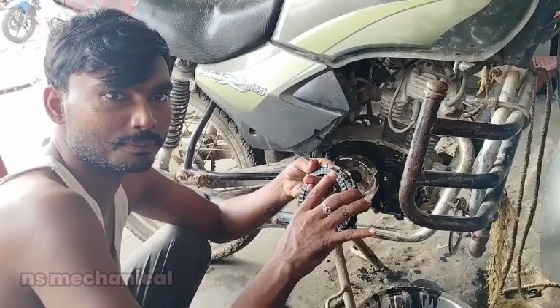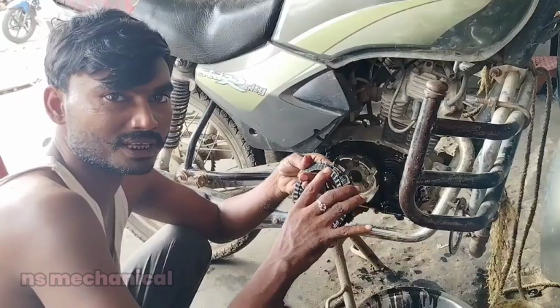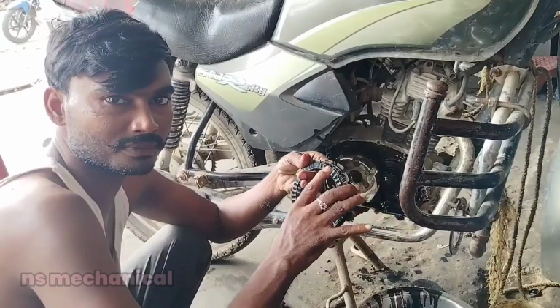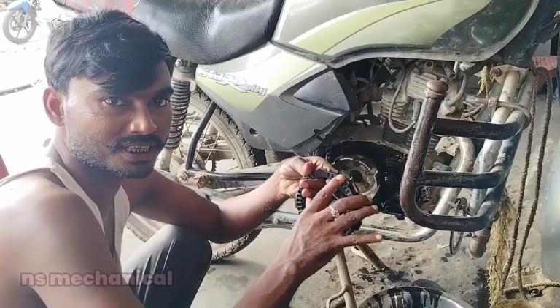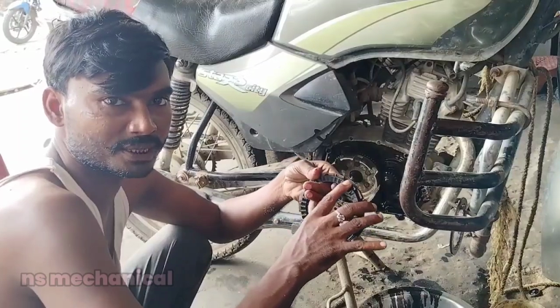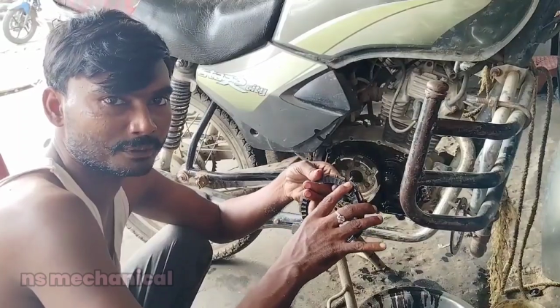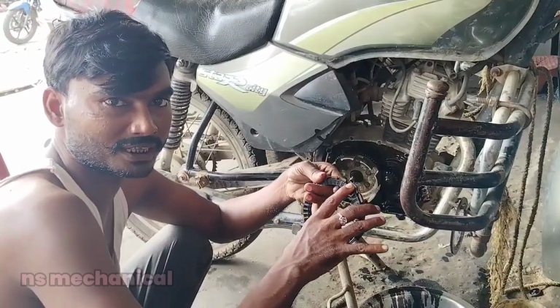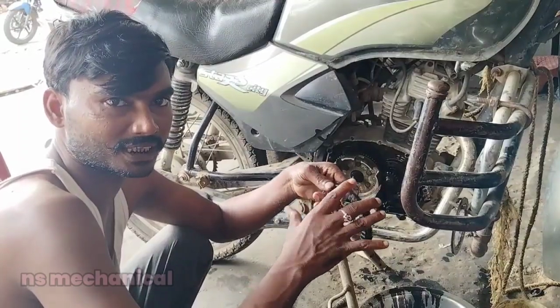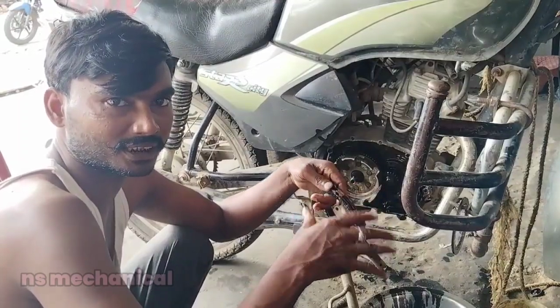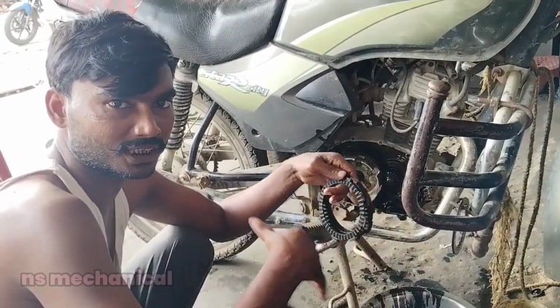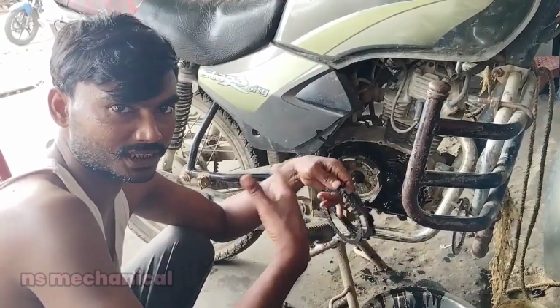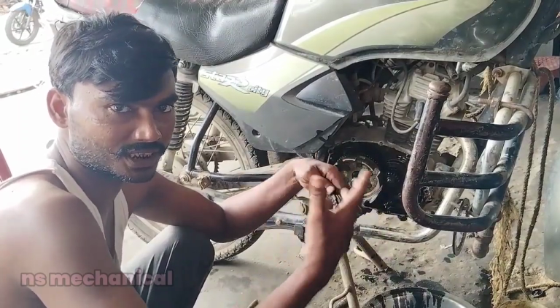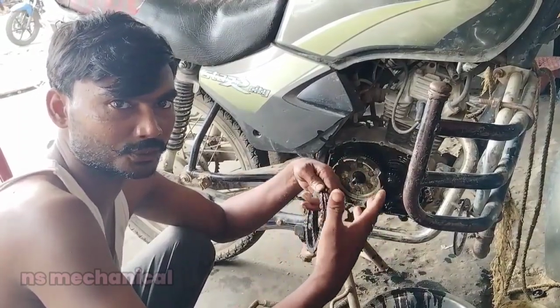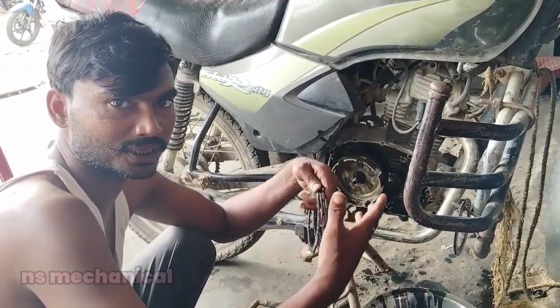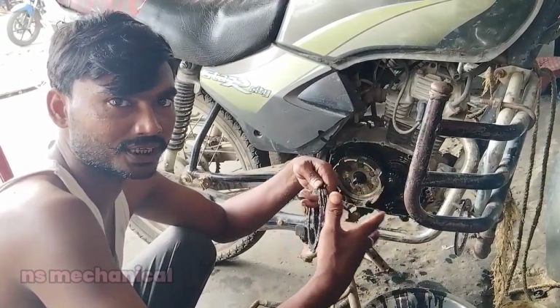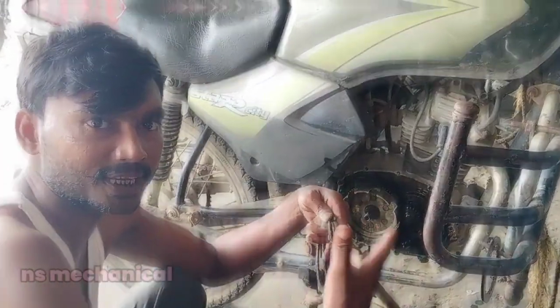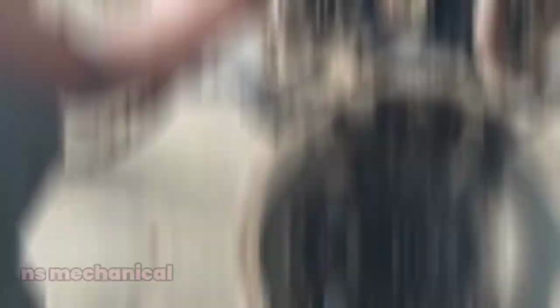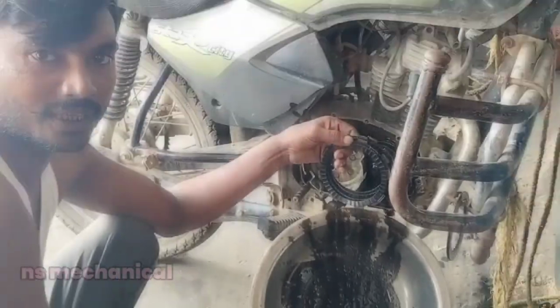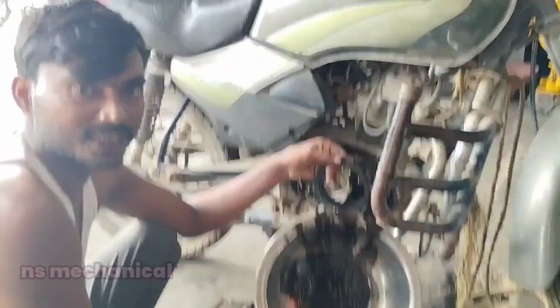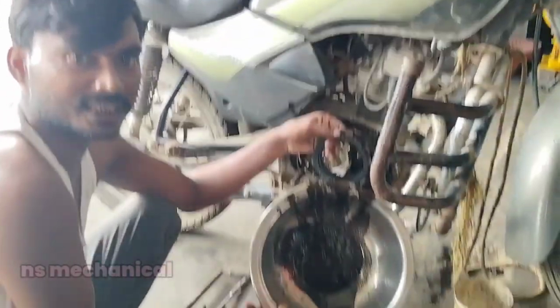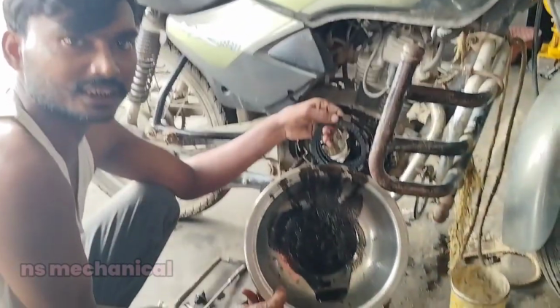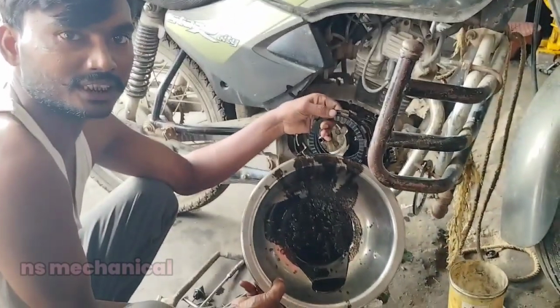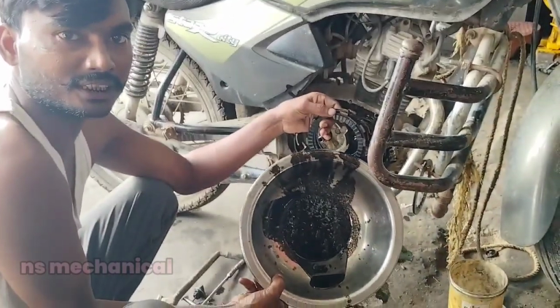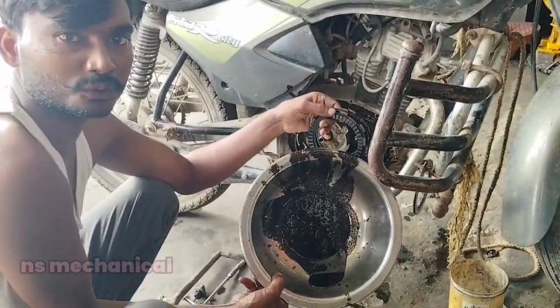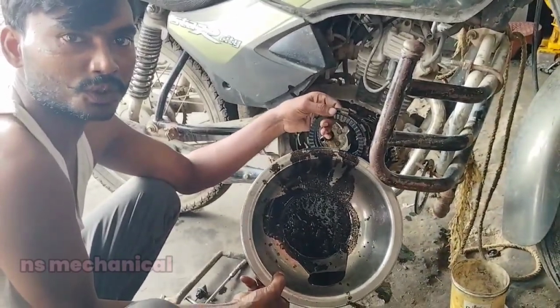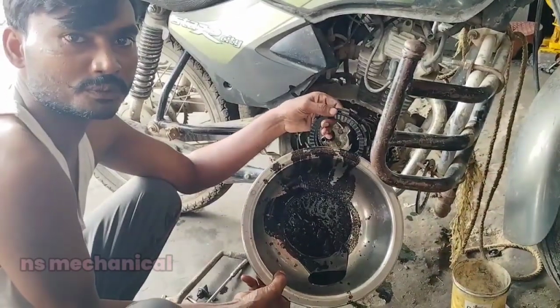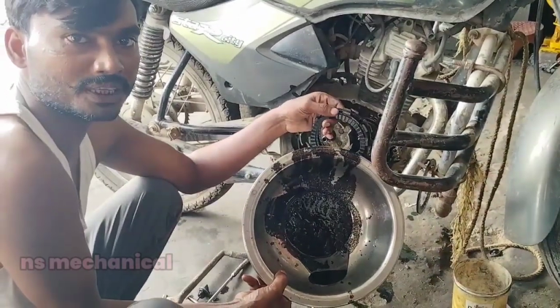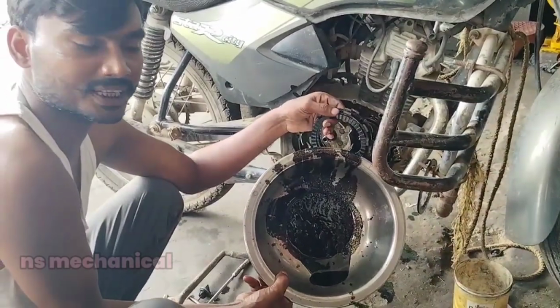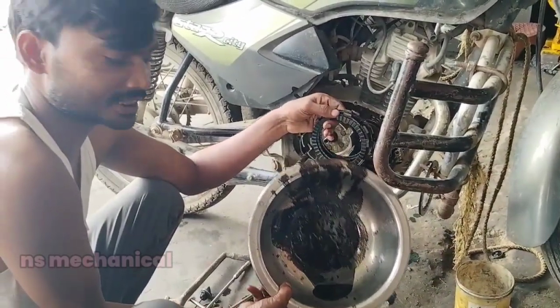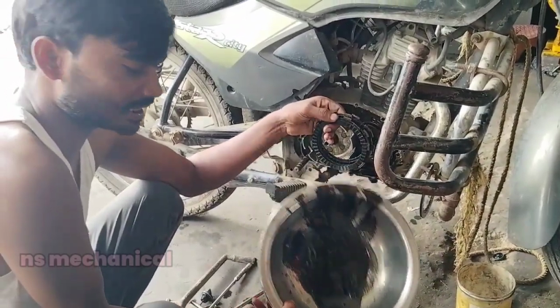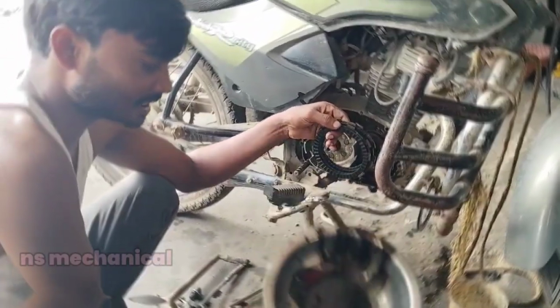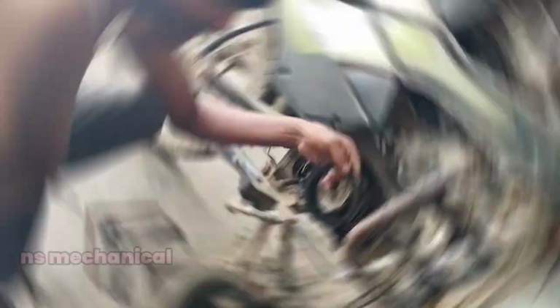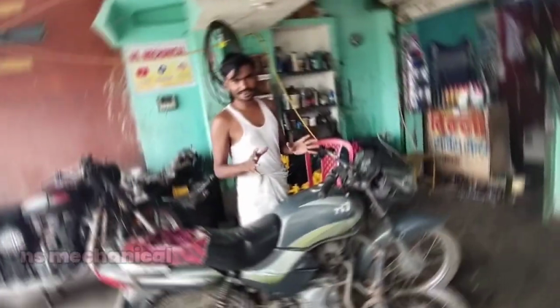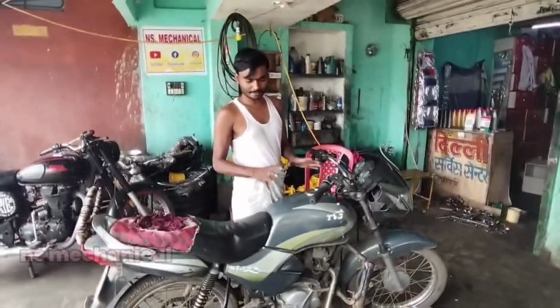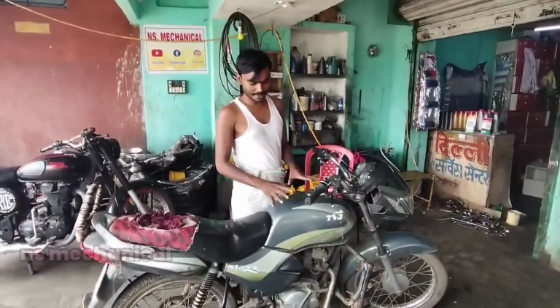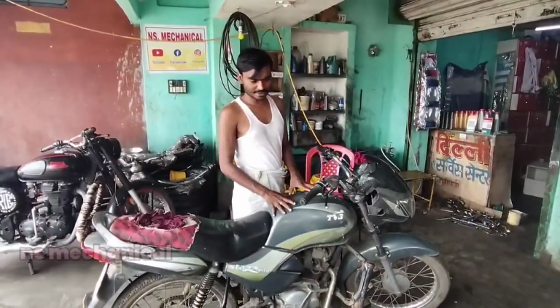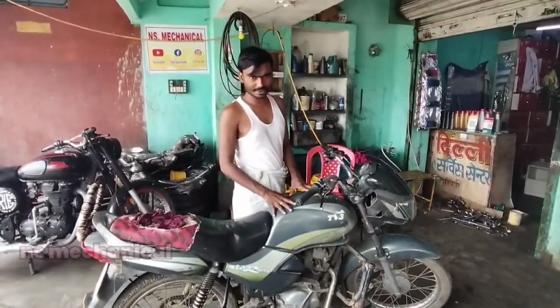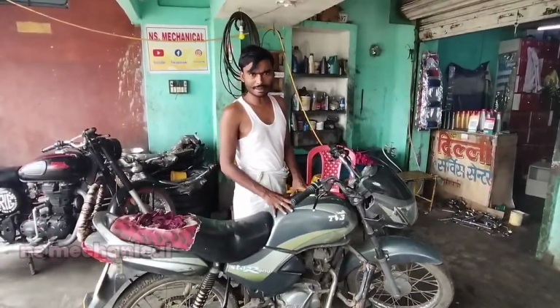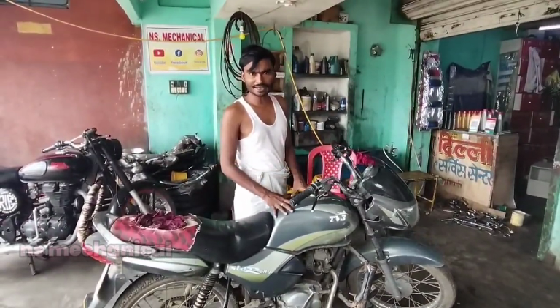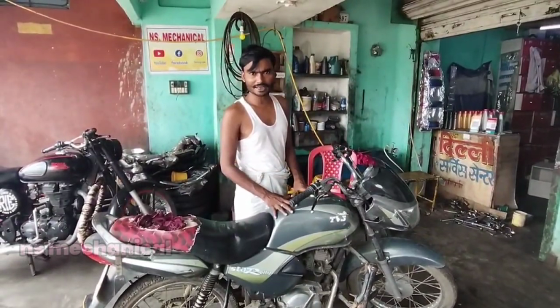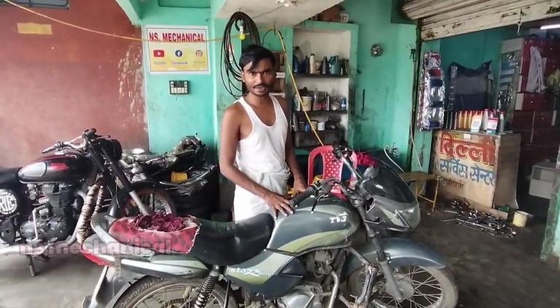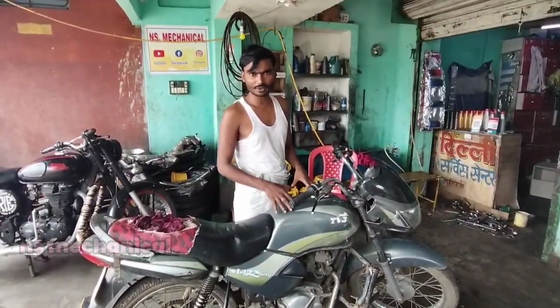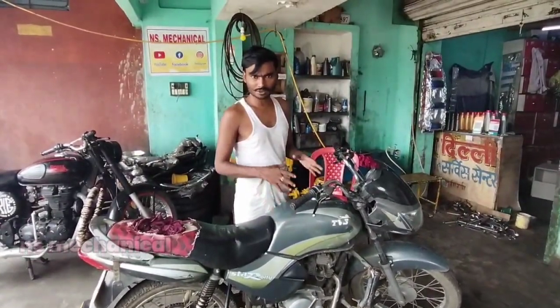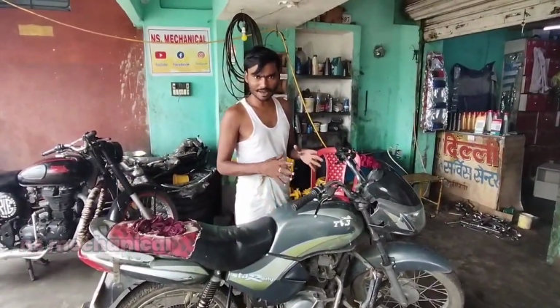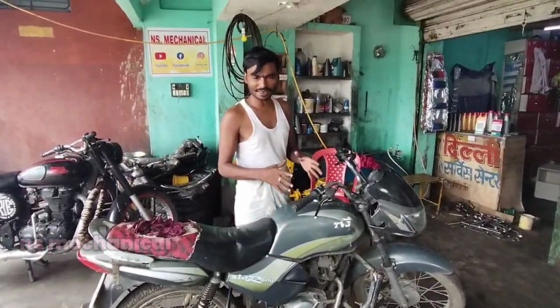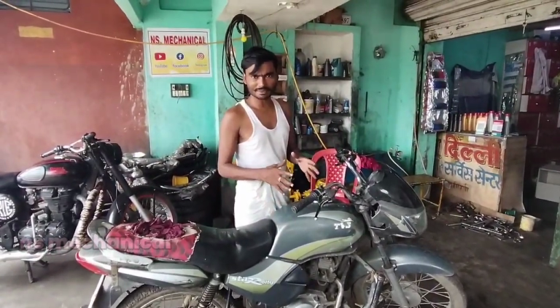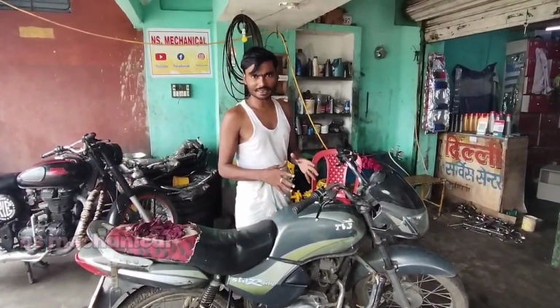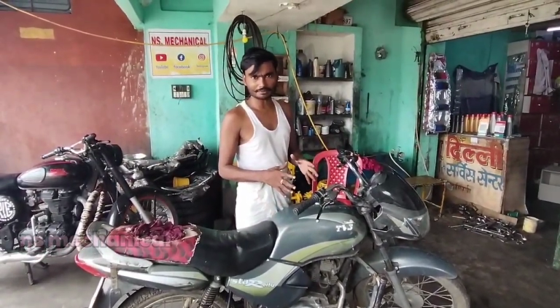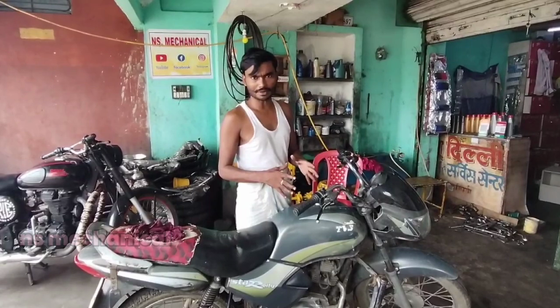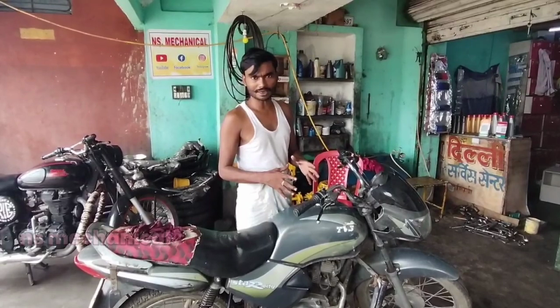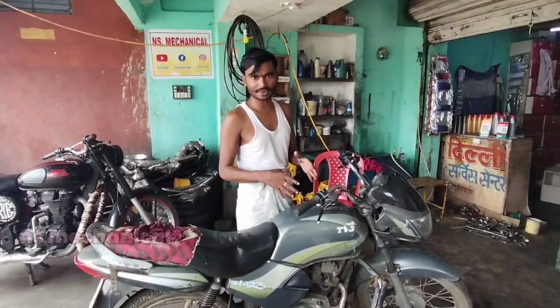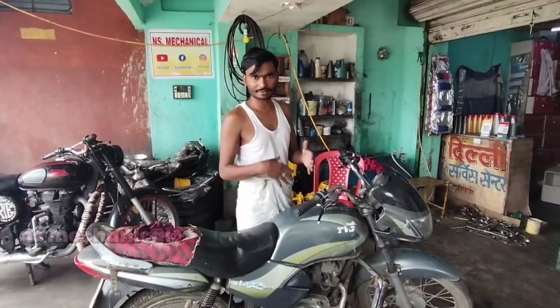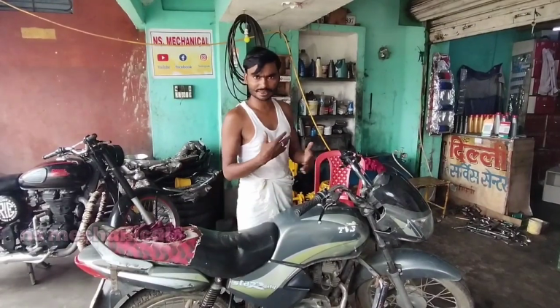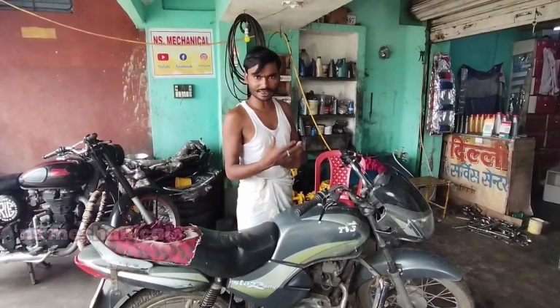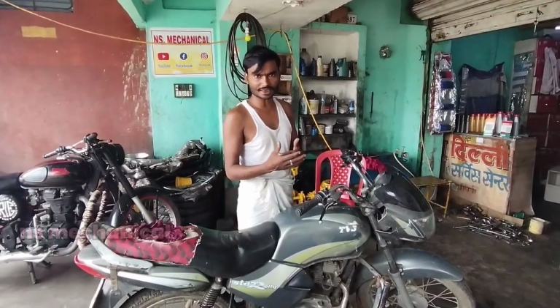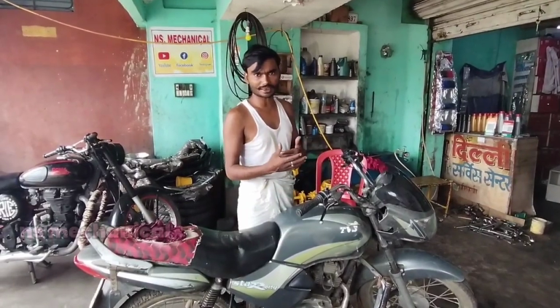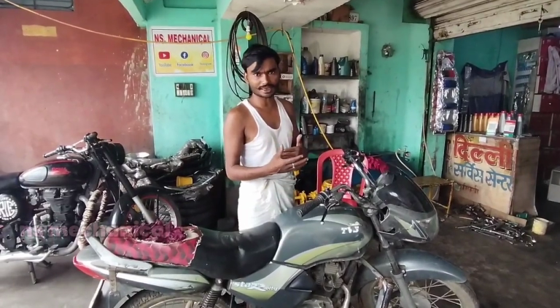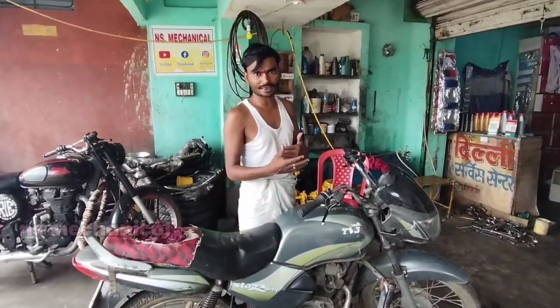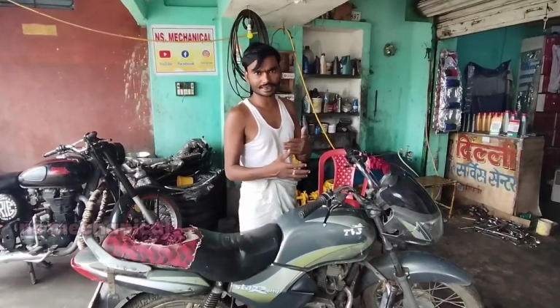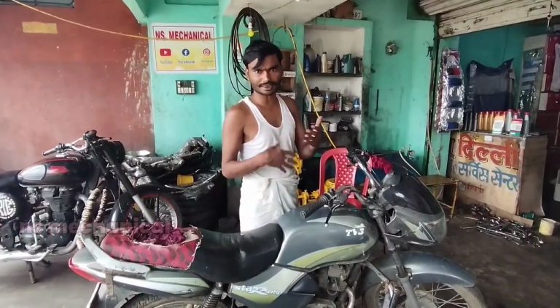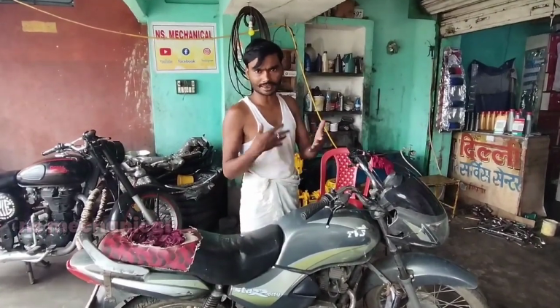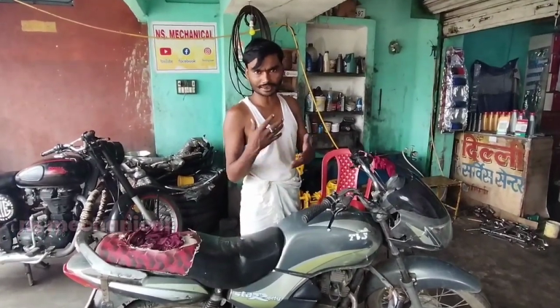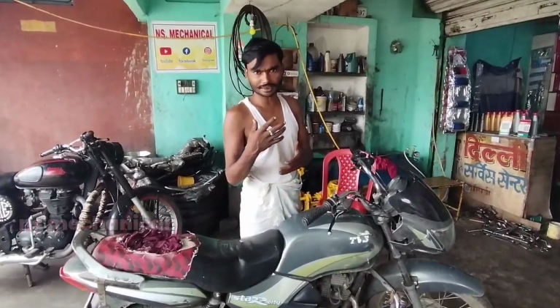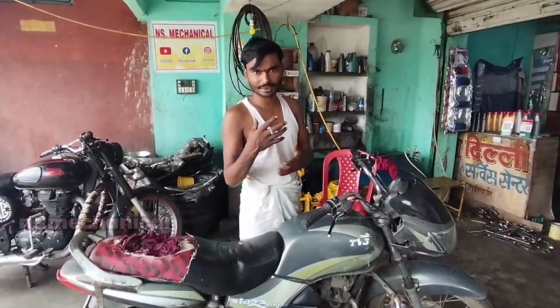I will go to the engine oil. This is a TBS bike. We will start with this bike.